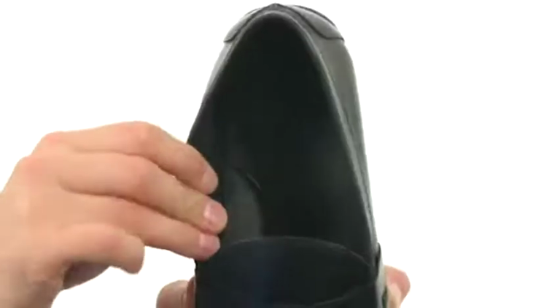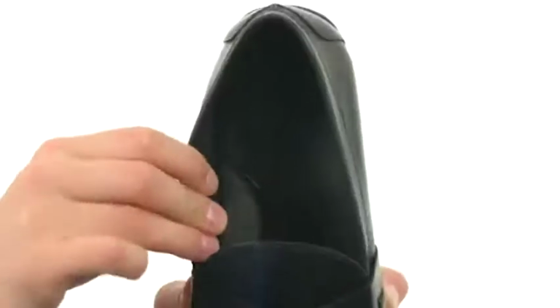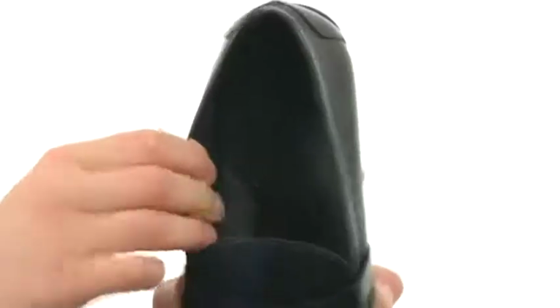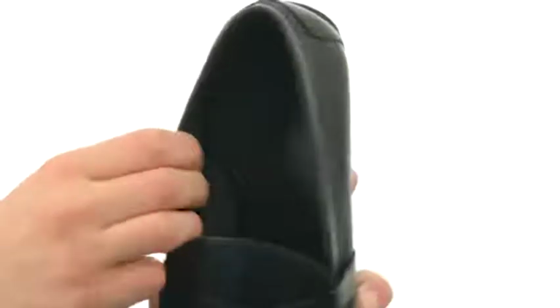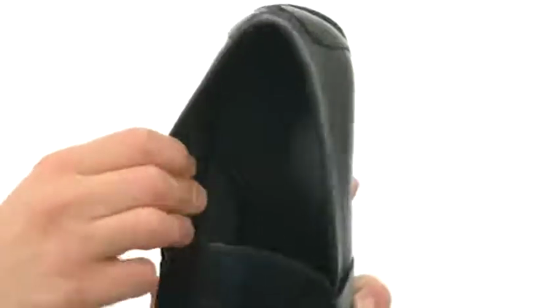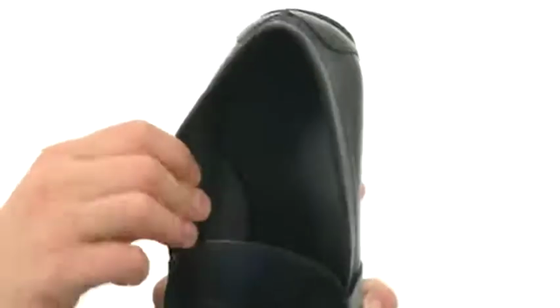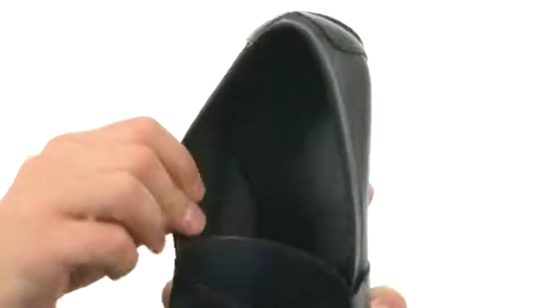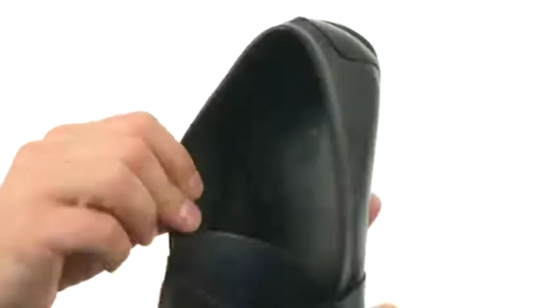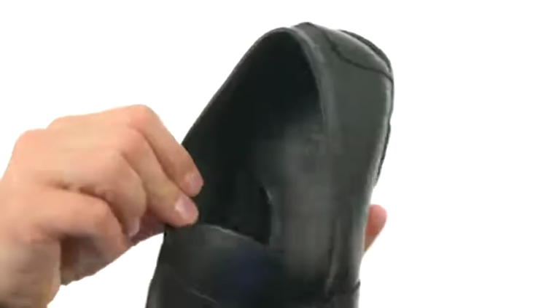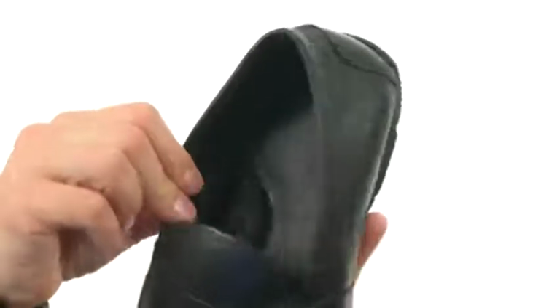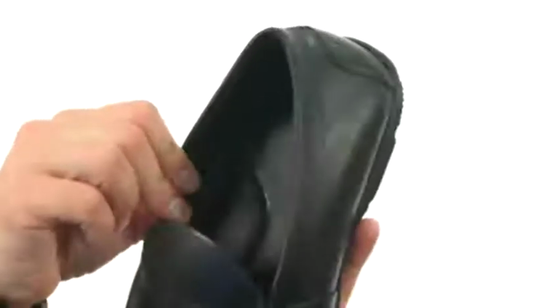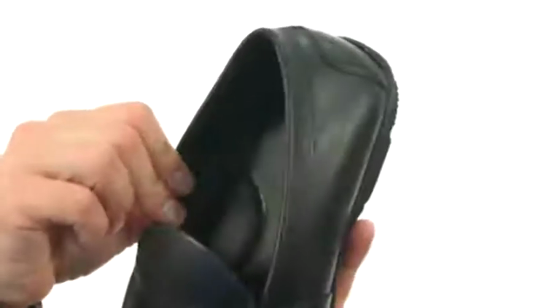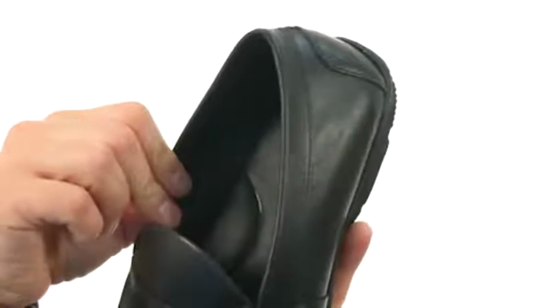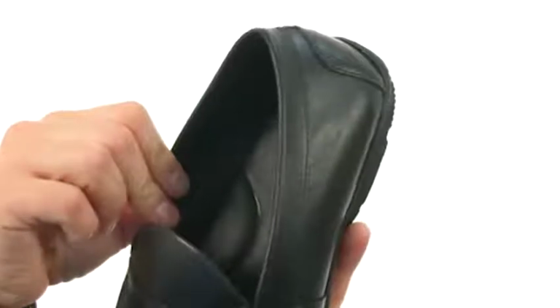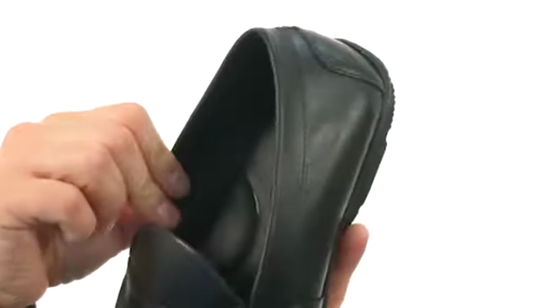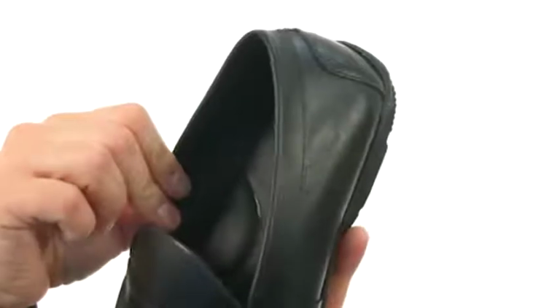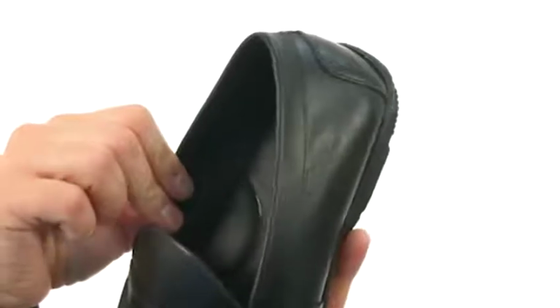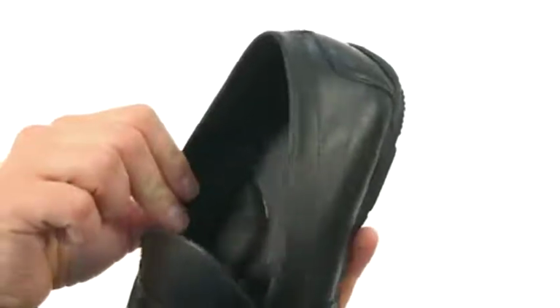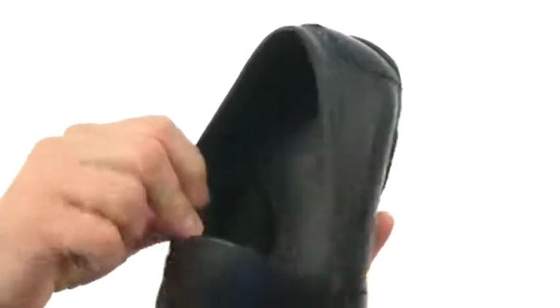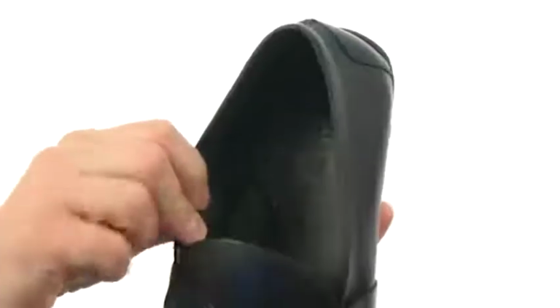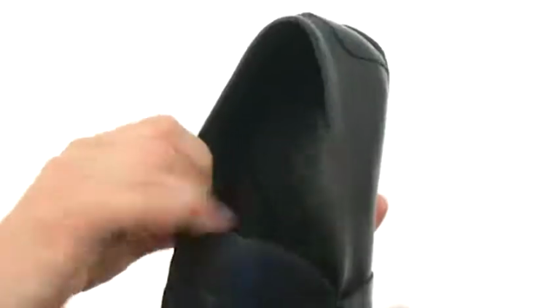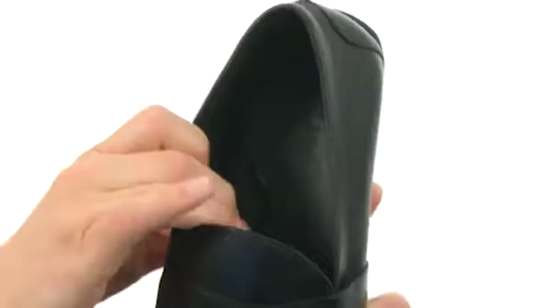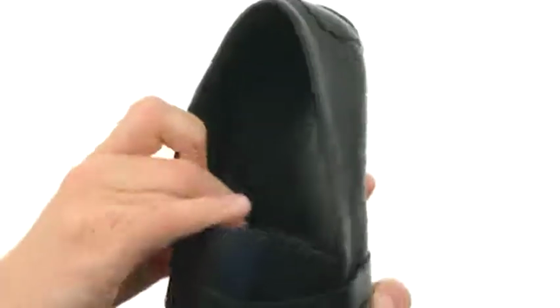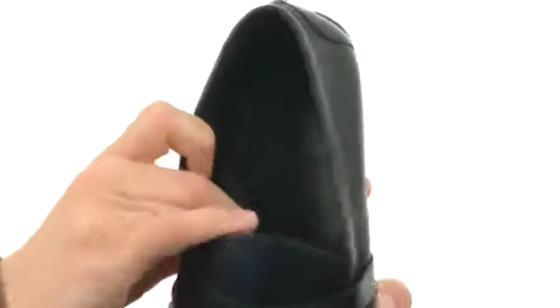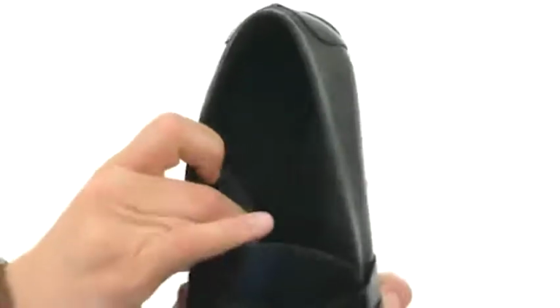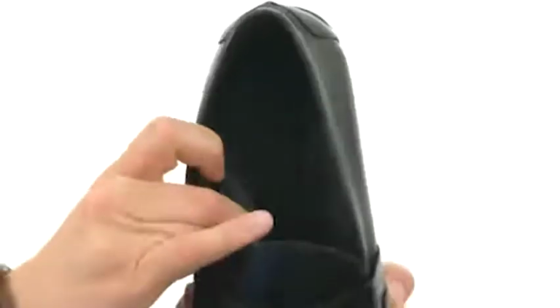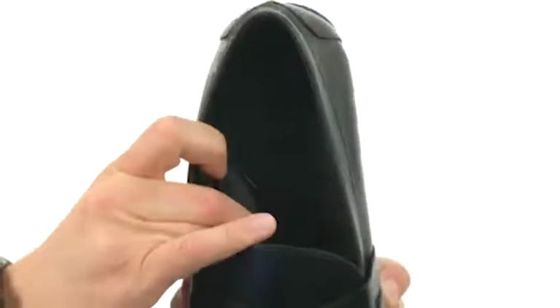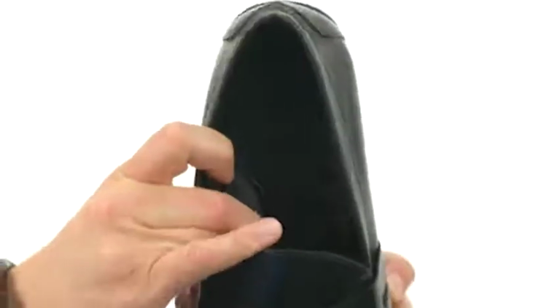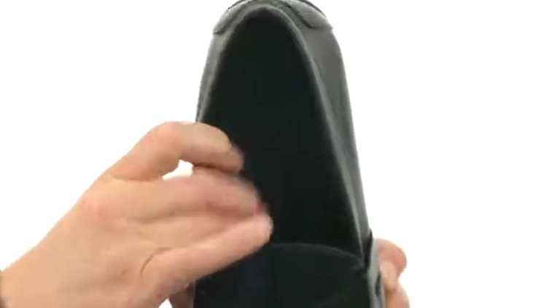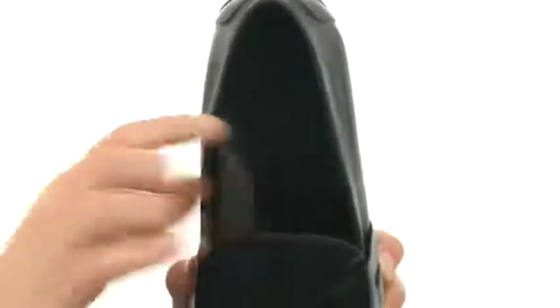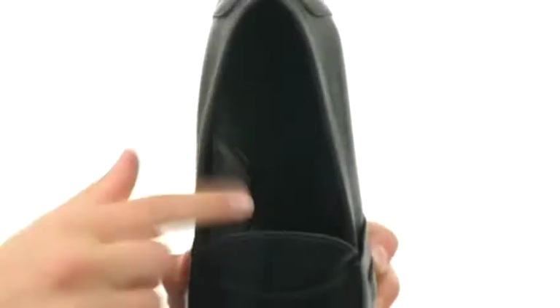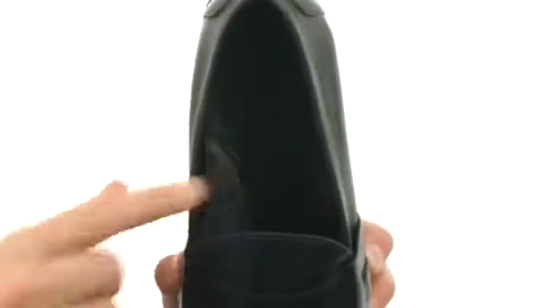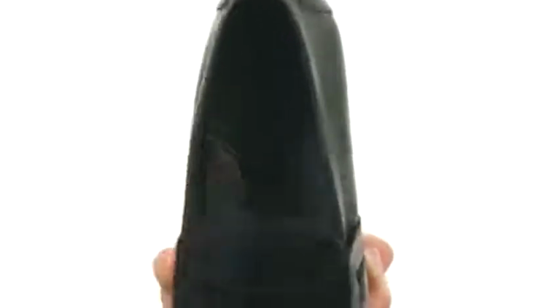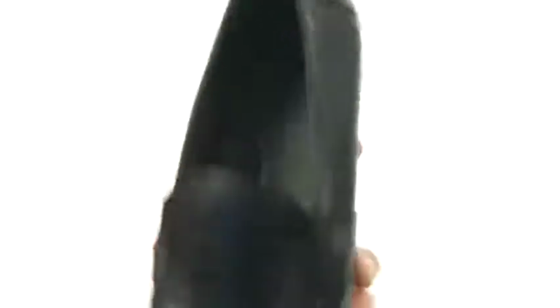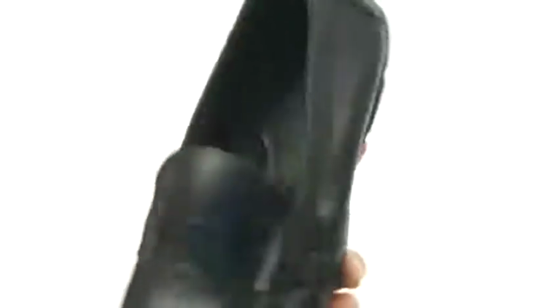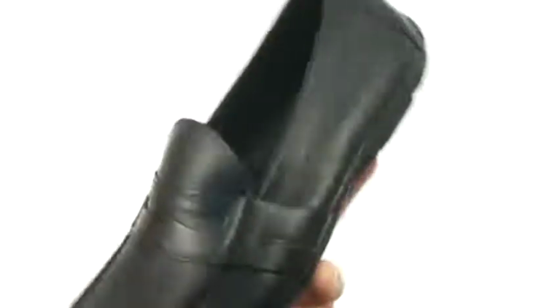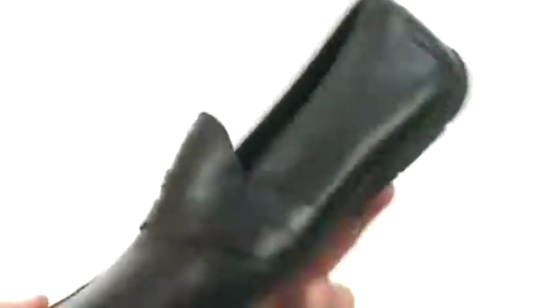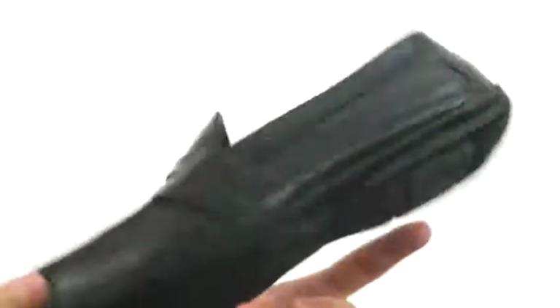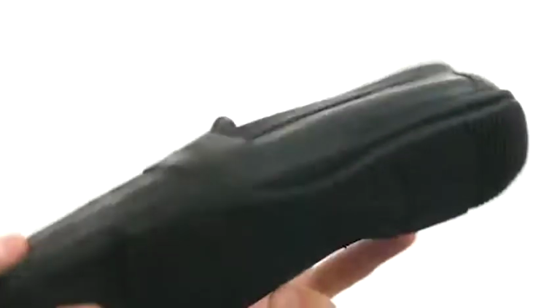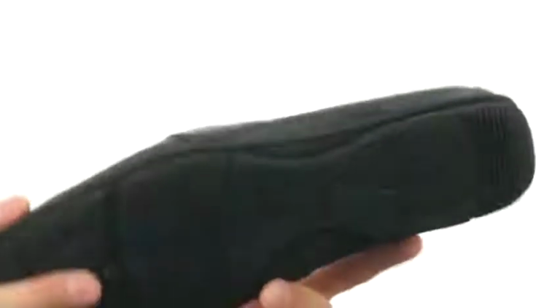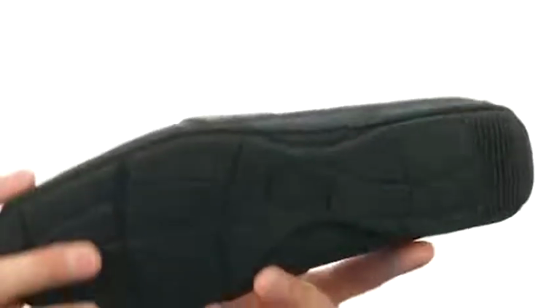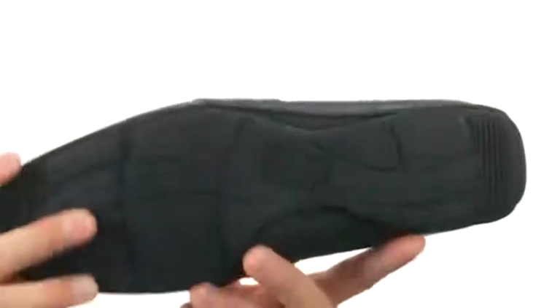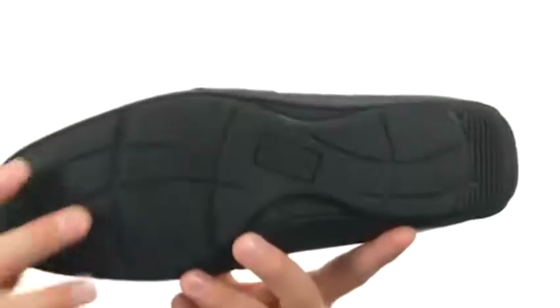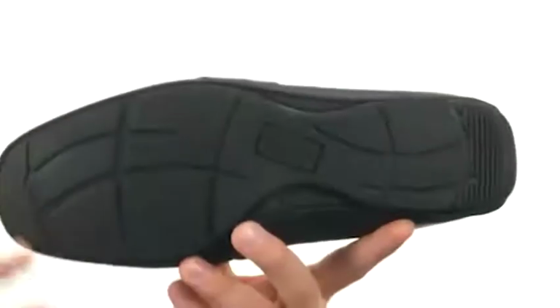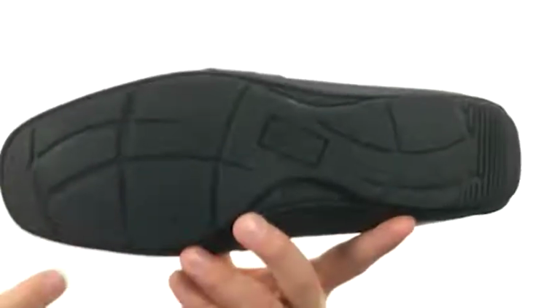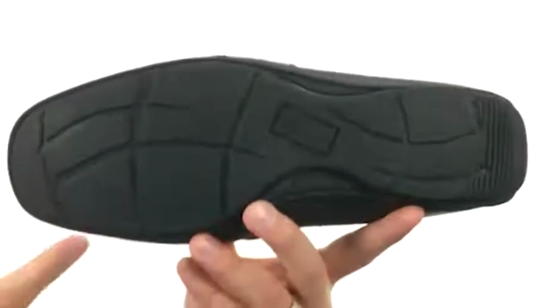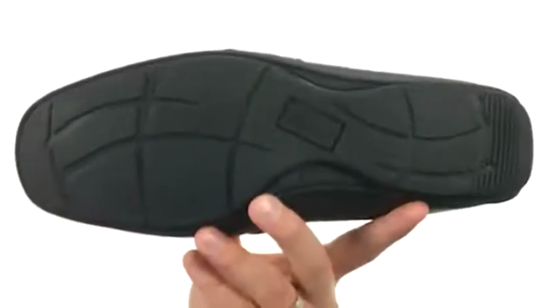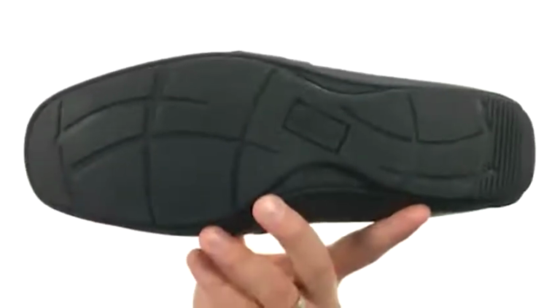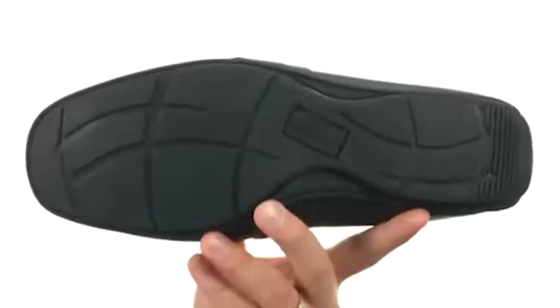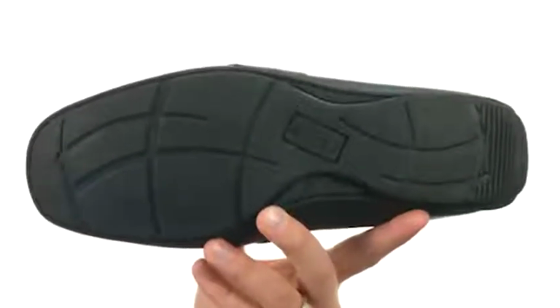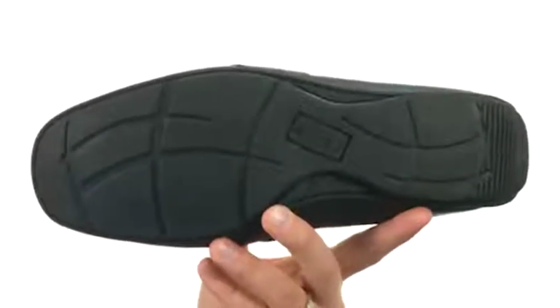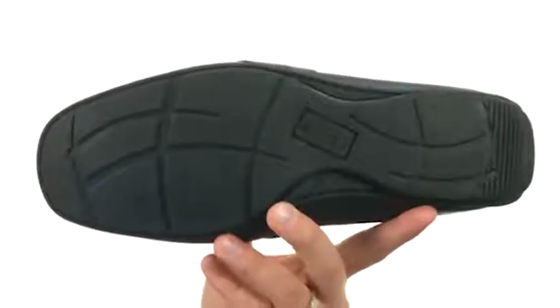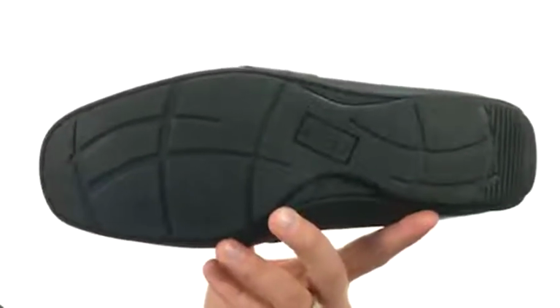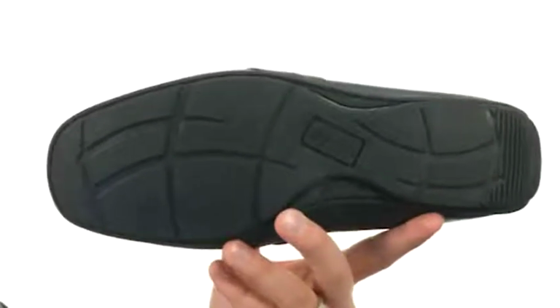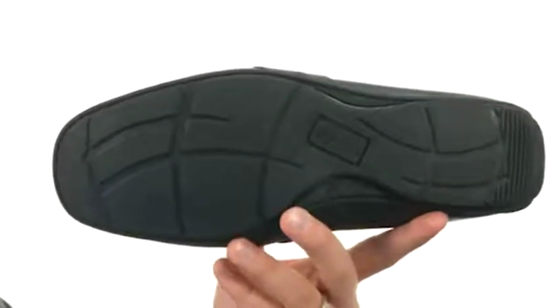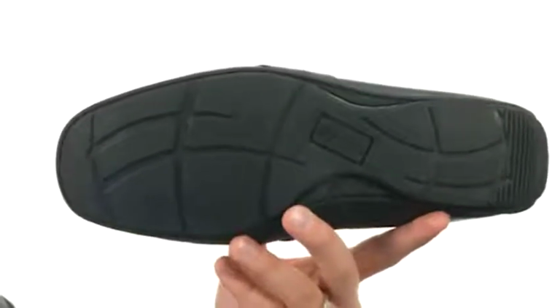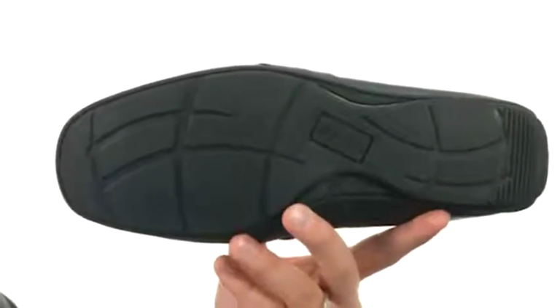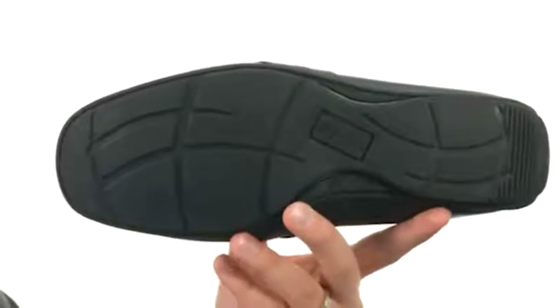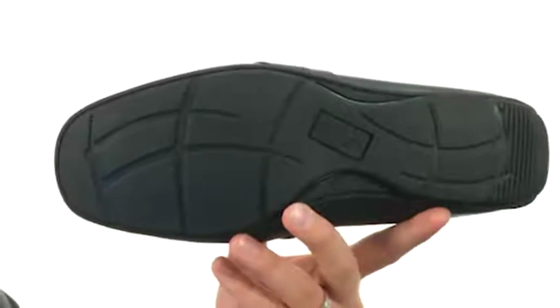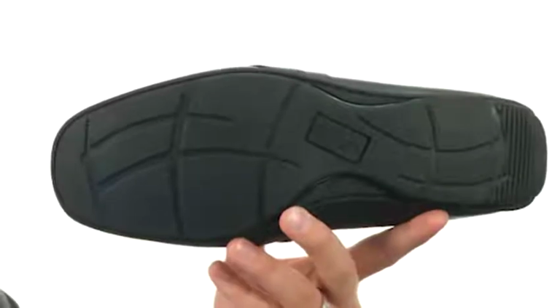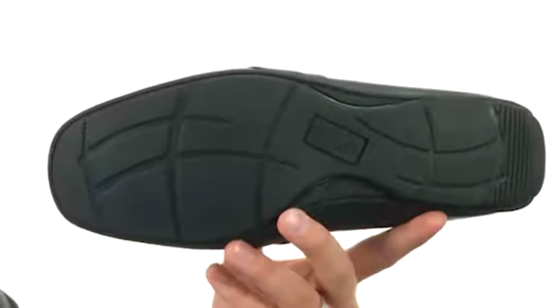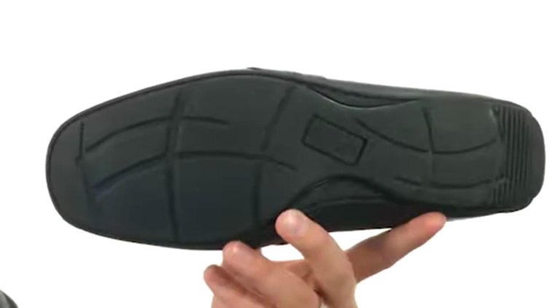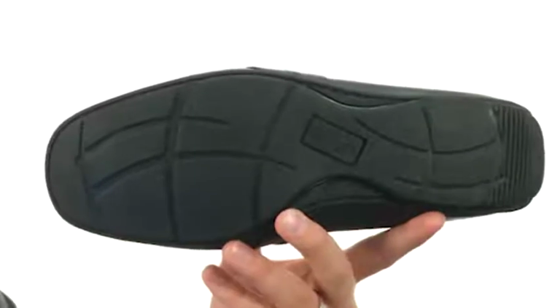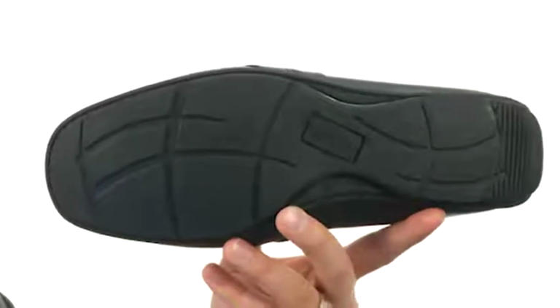Thanks to the nice unlined material, there's good cushioning in the footbed and a flexible shock absorbing rubber outsole on the bottom.